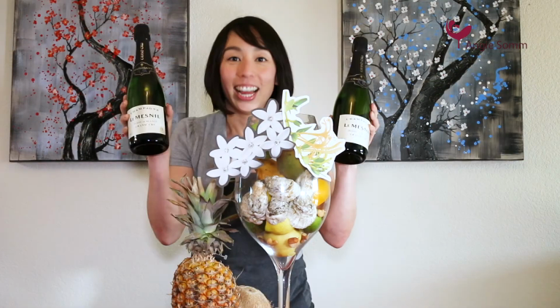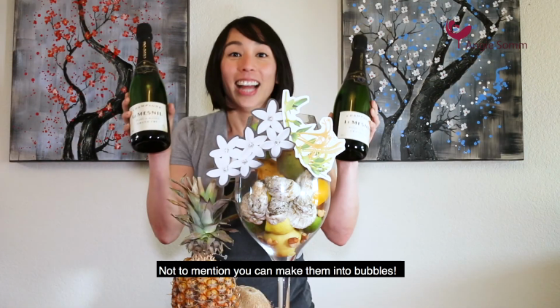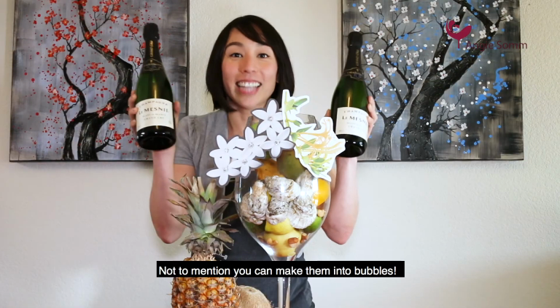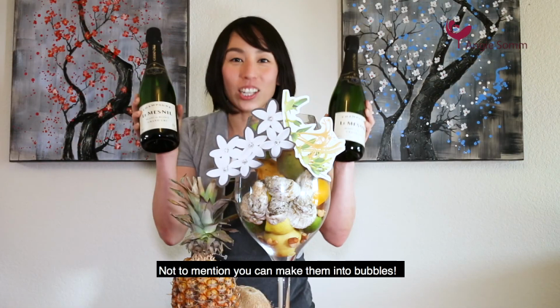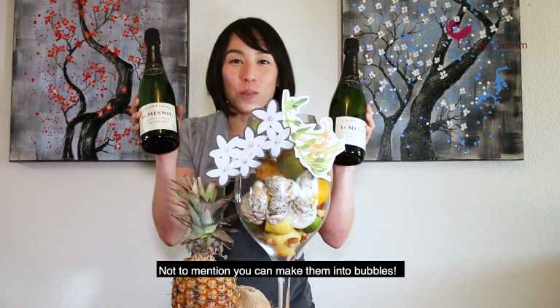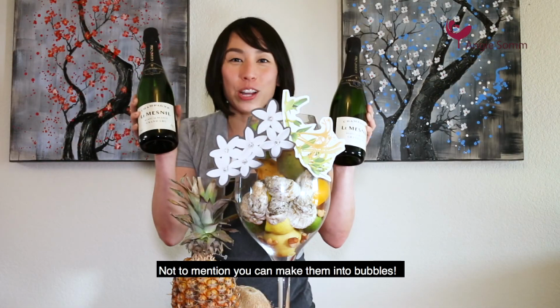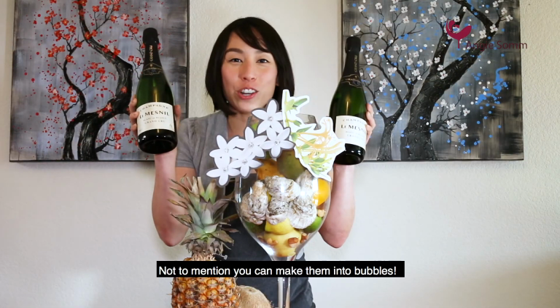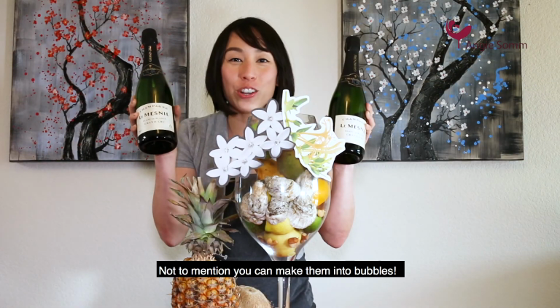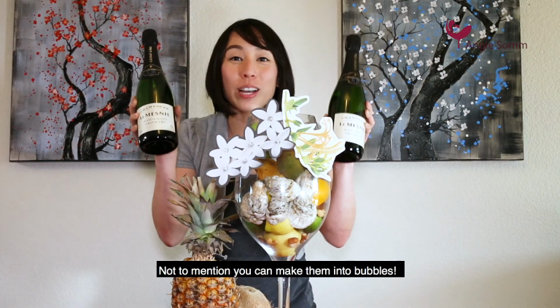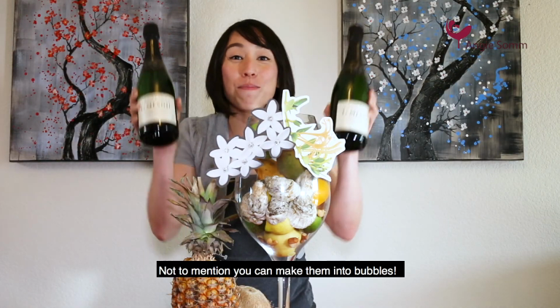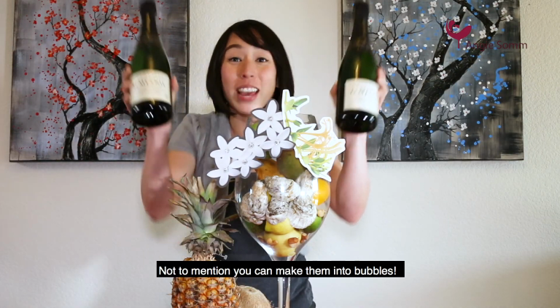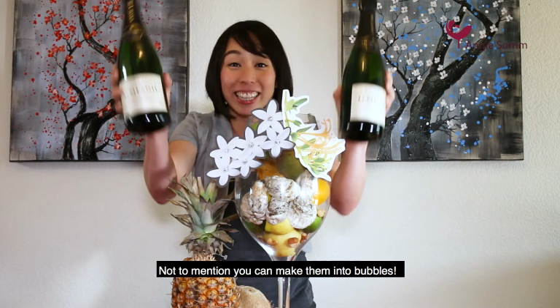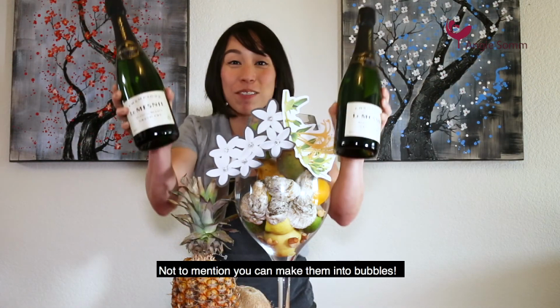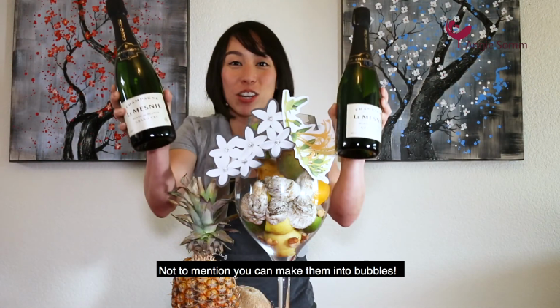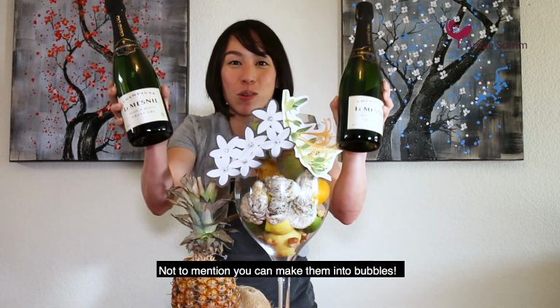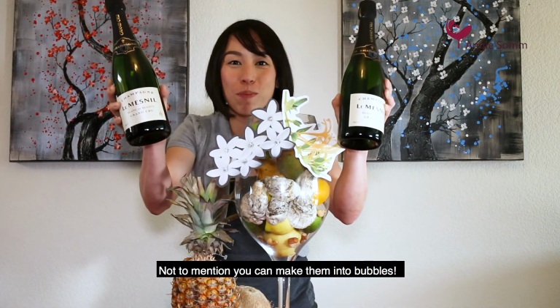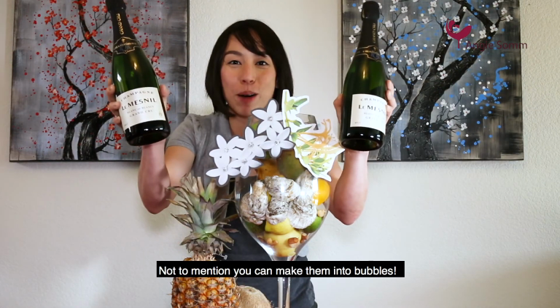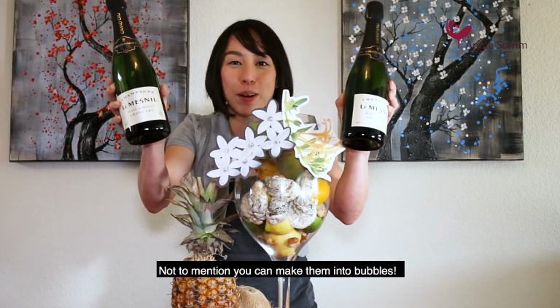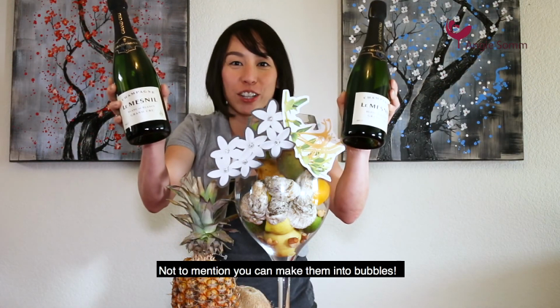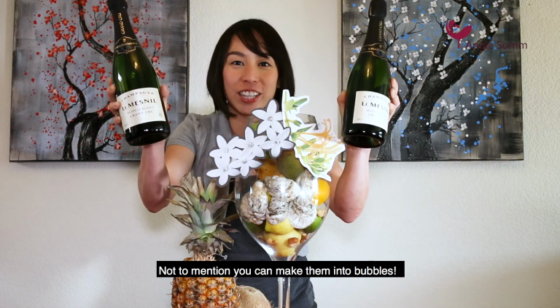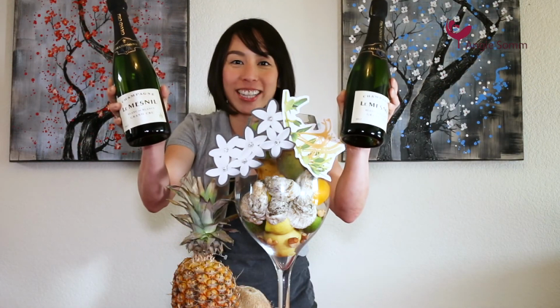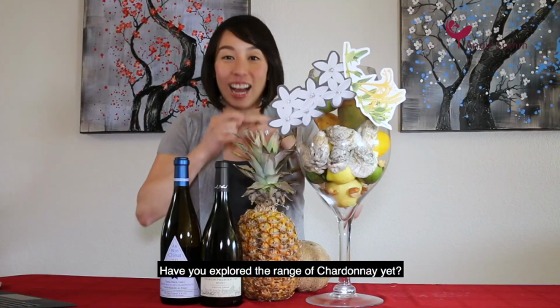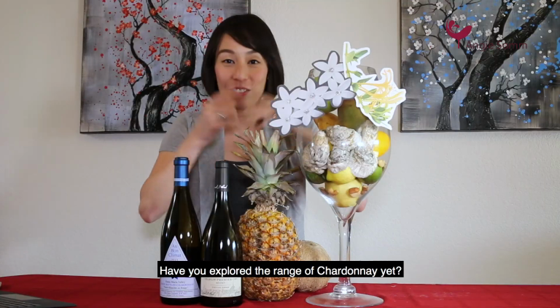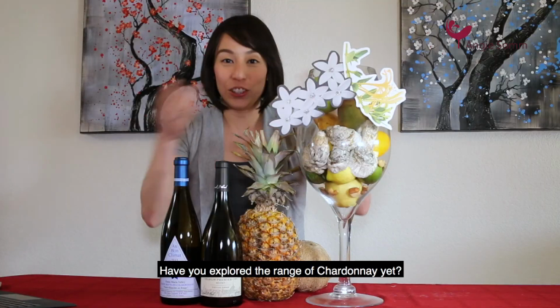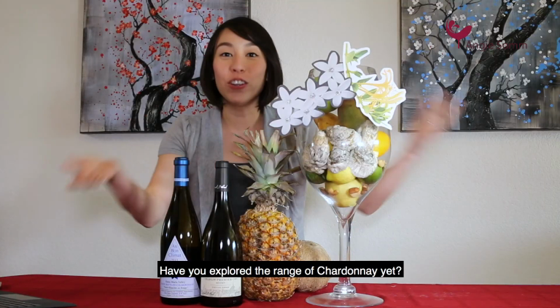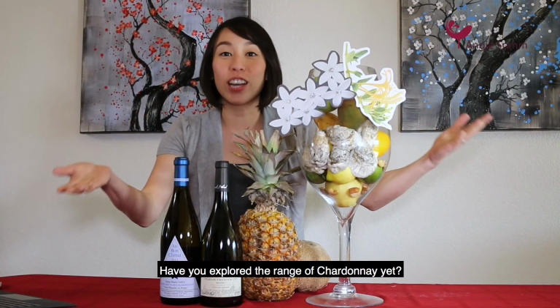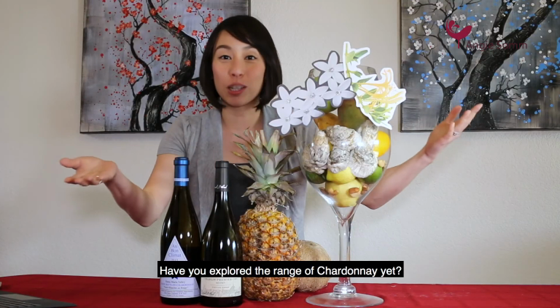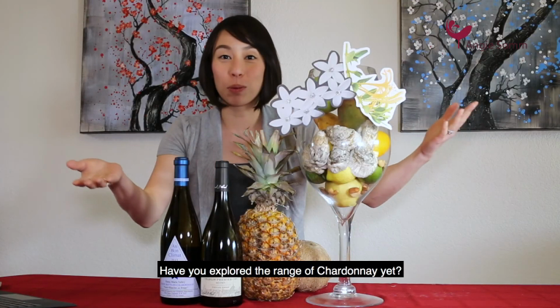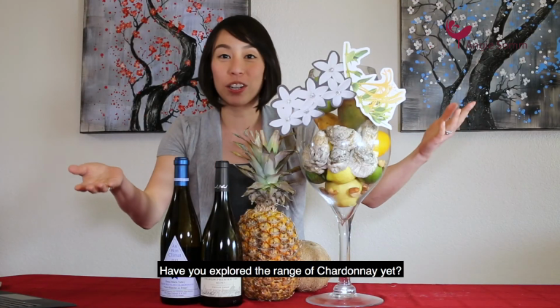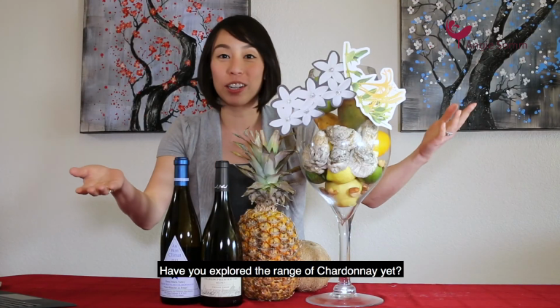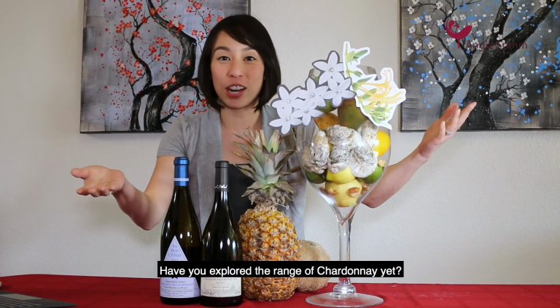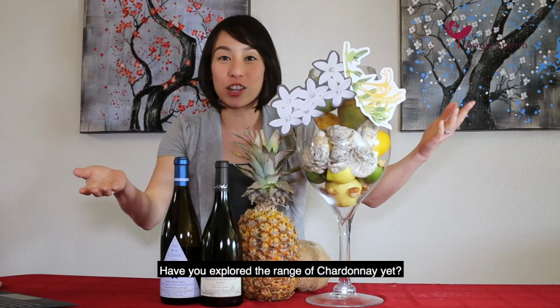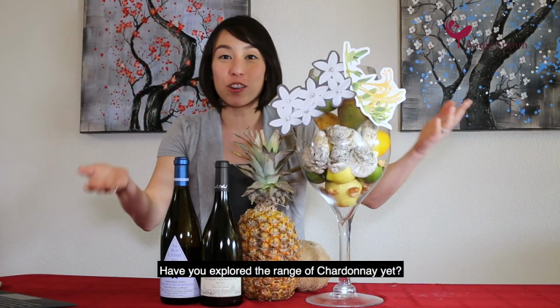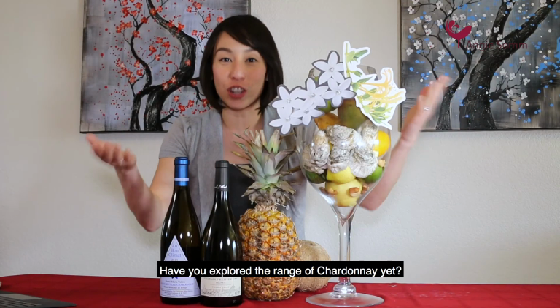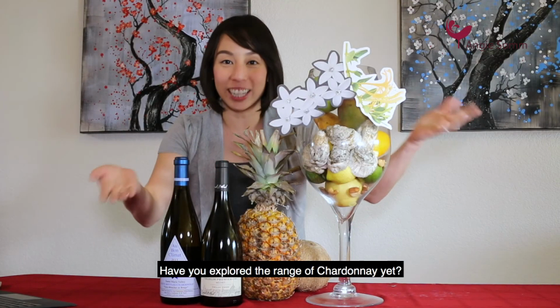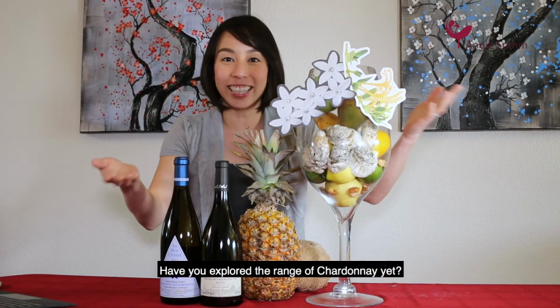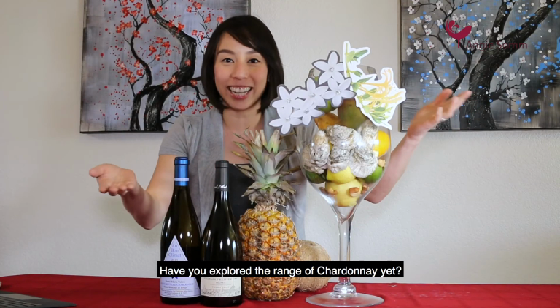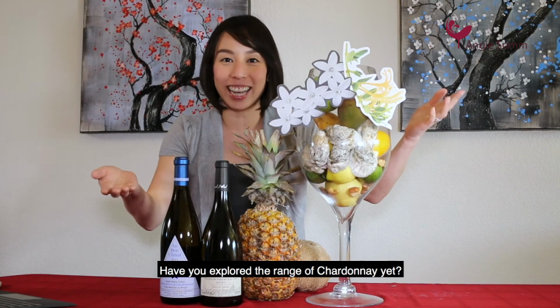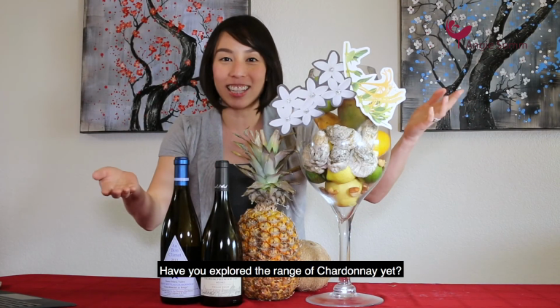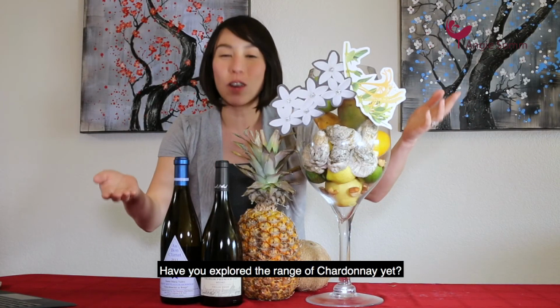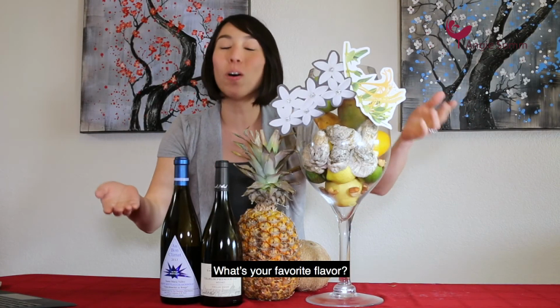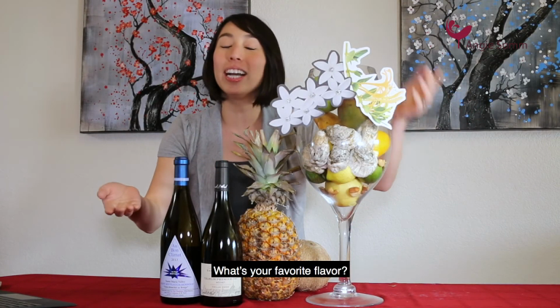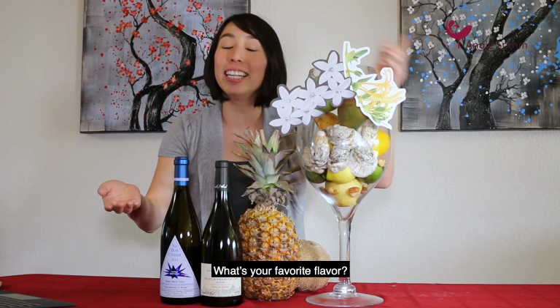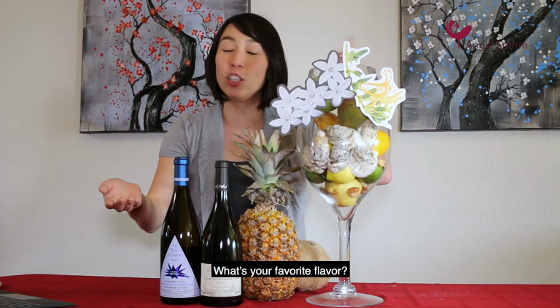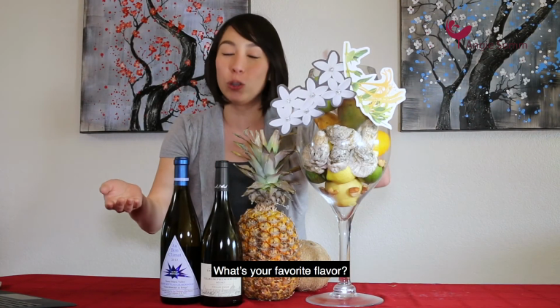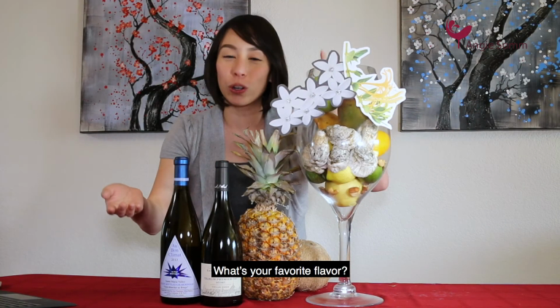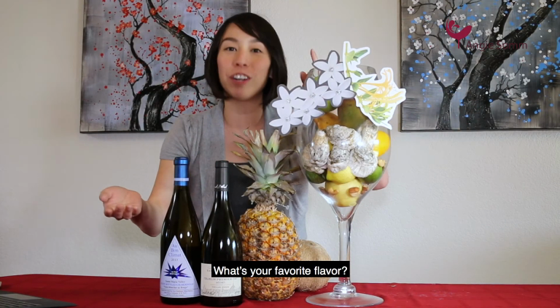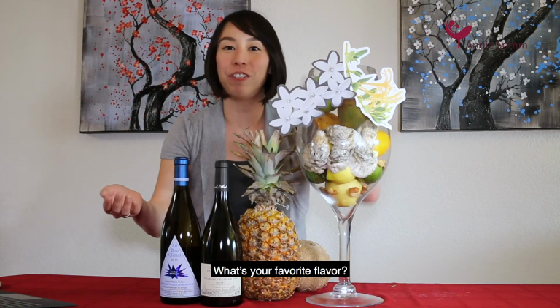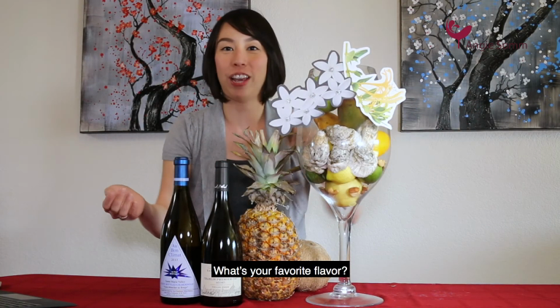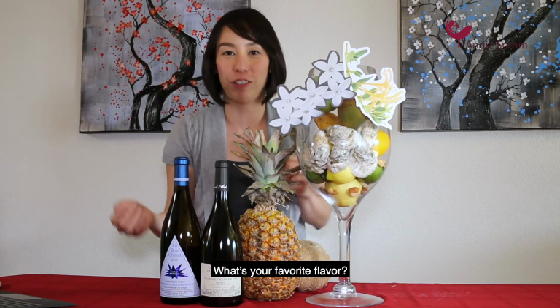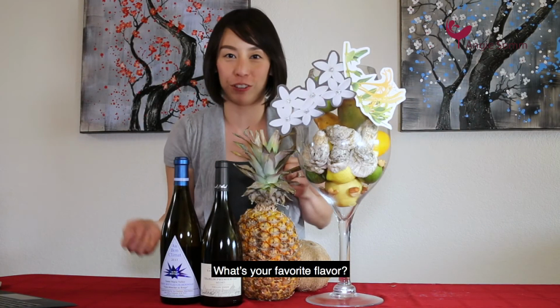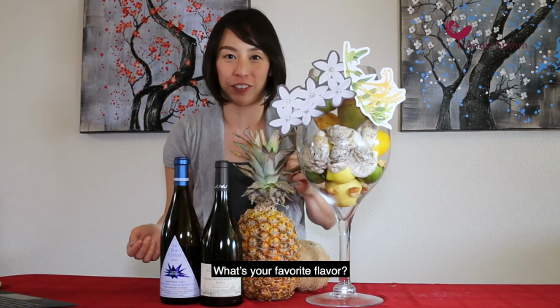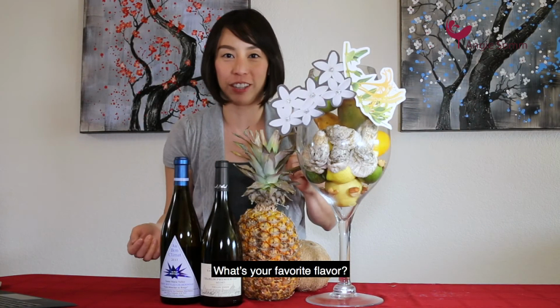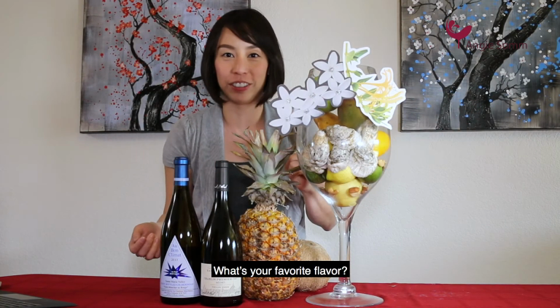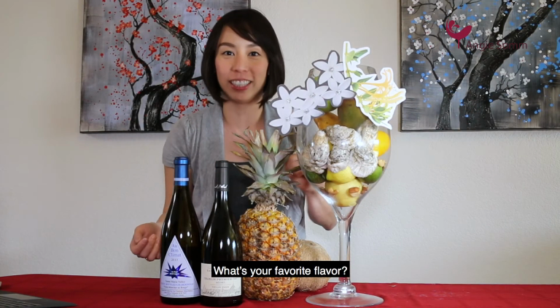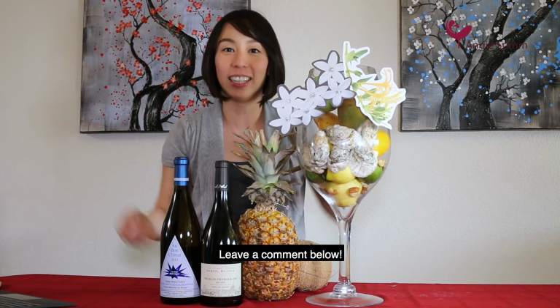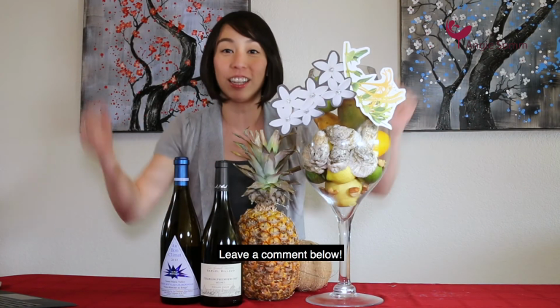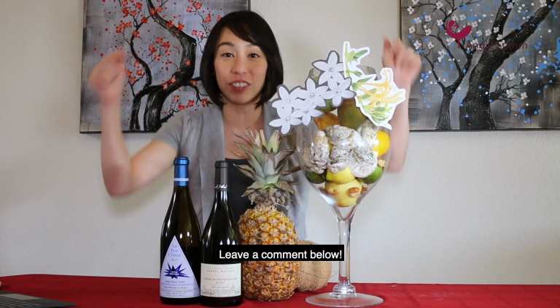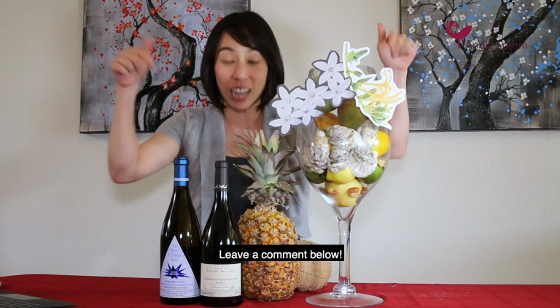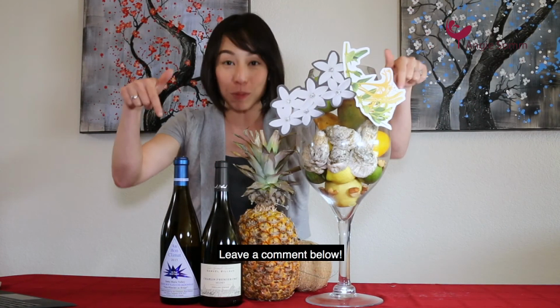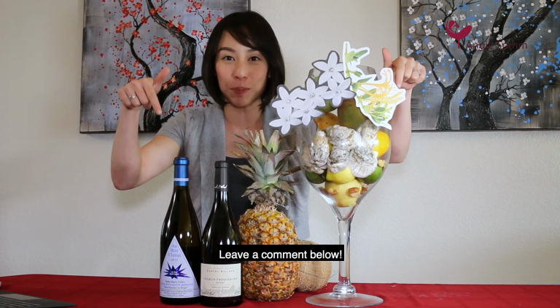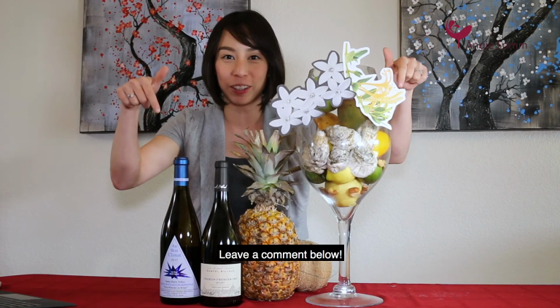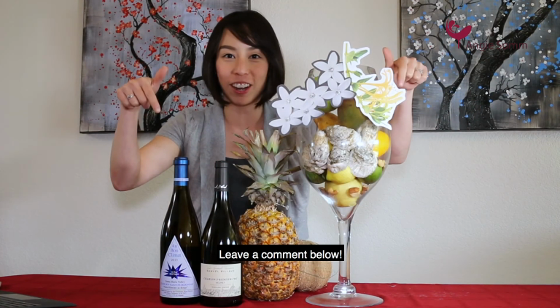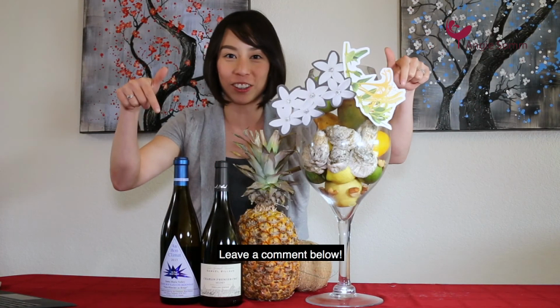Not to mention you can make them into bubbles. Have you explored the range of Chardonnay yet? What is your favorite flavor? Leave a comment below.